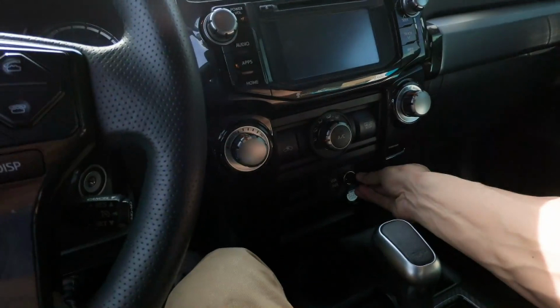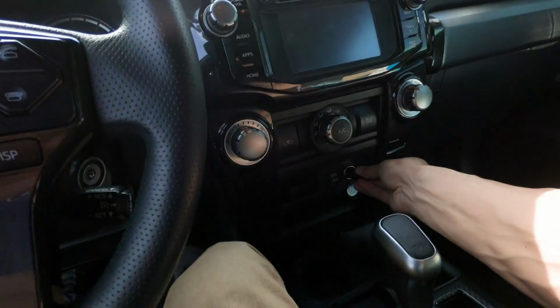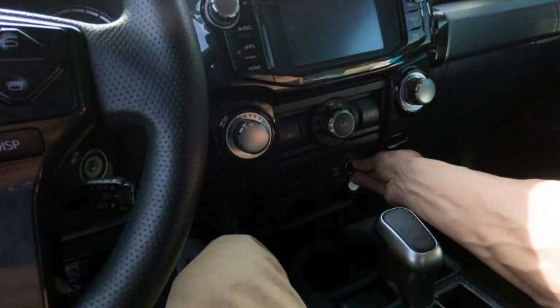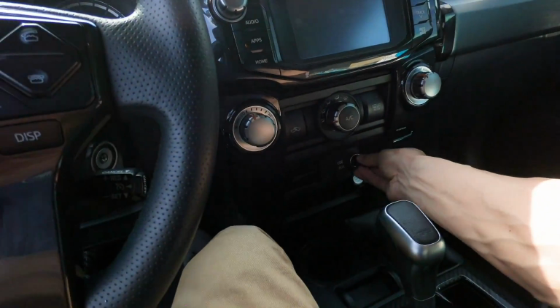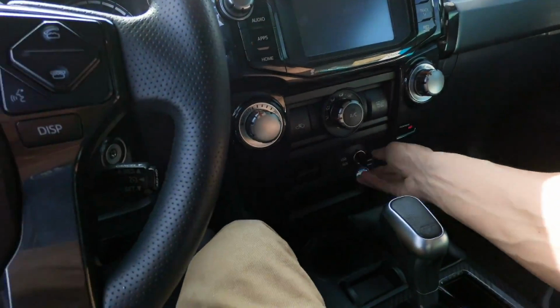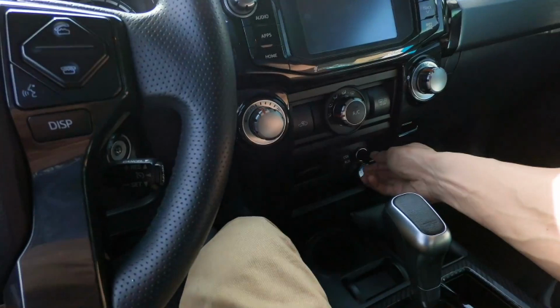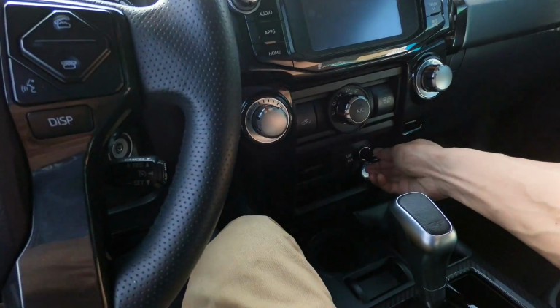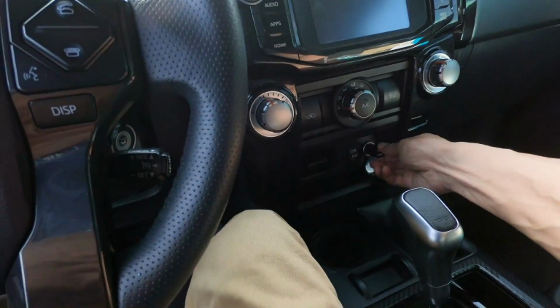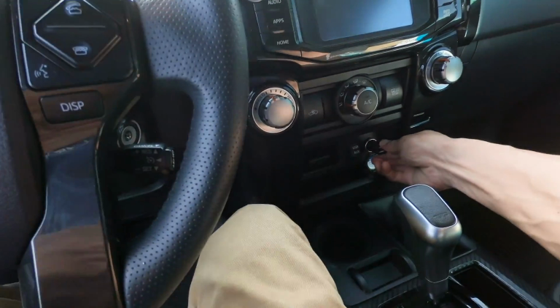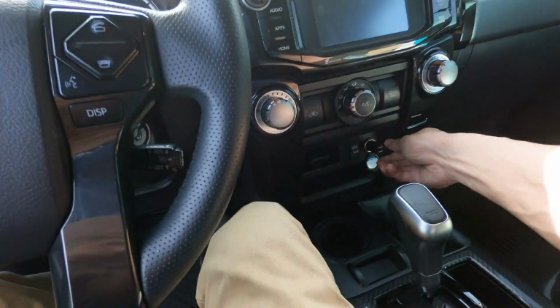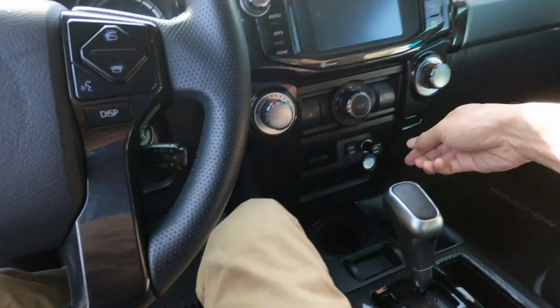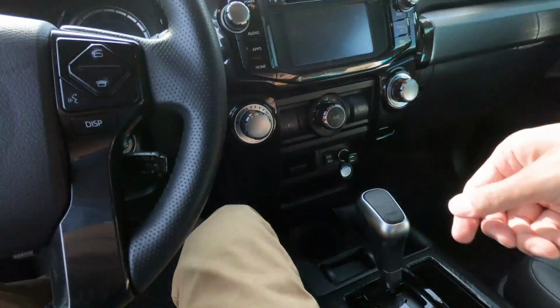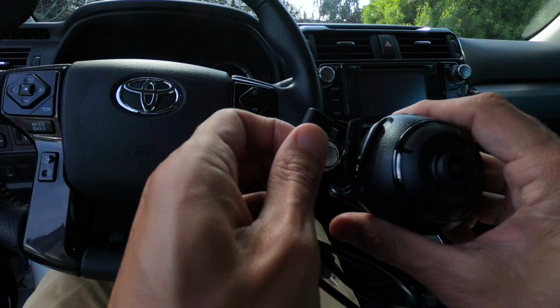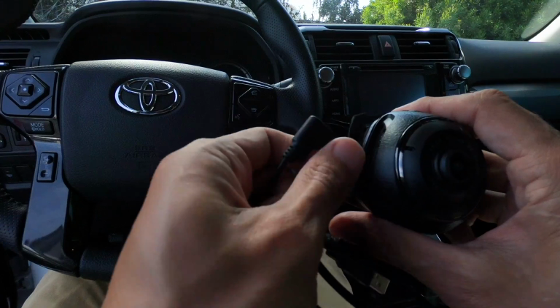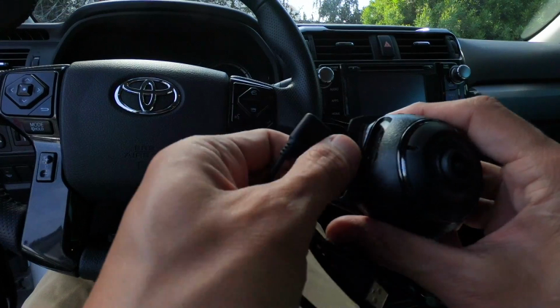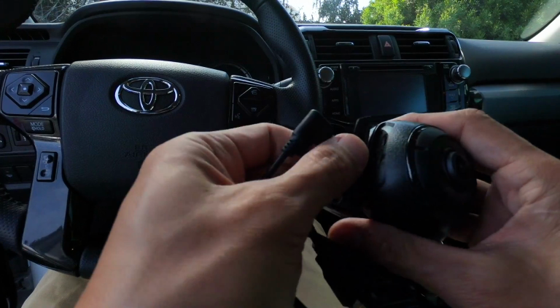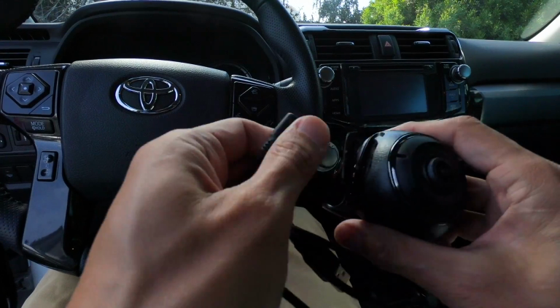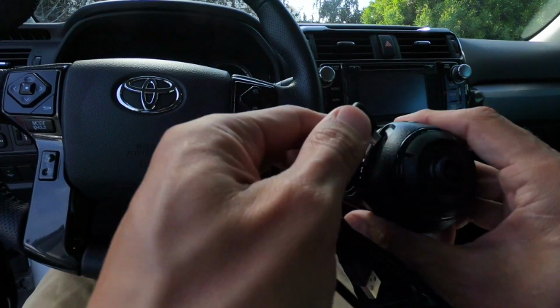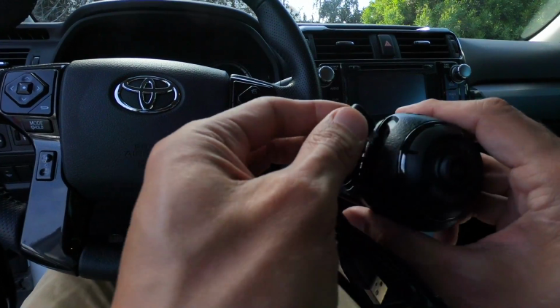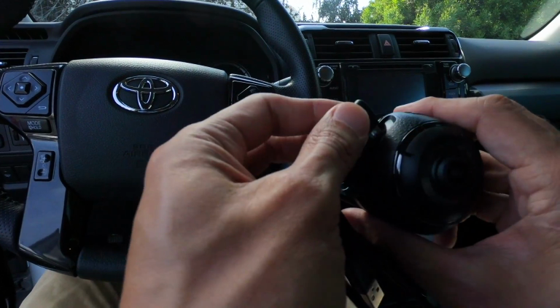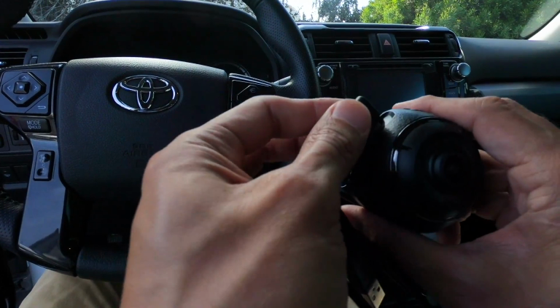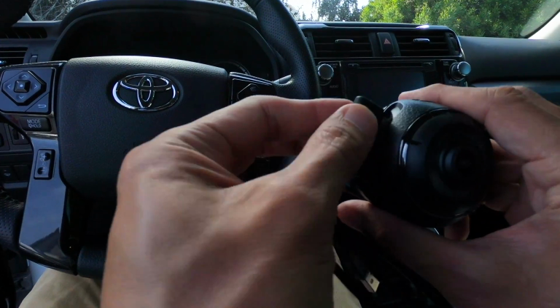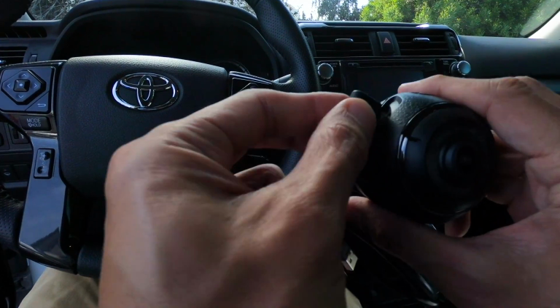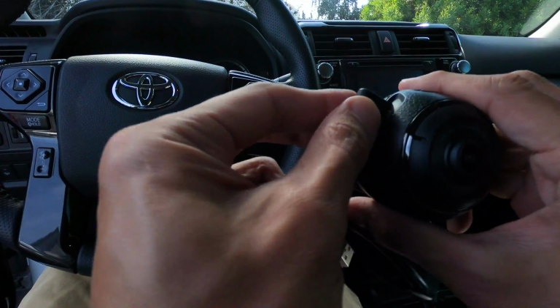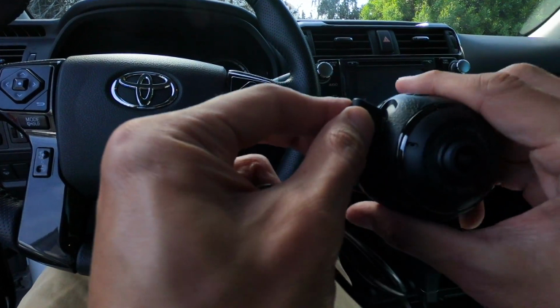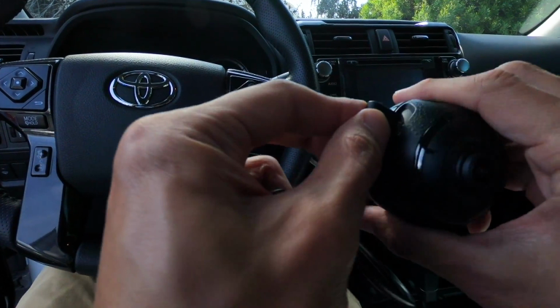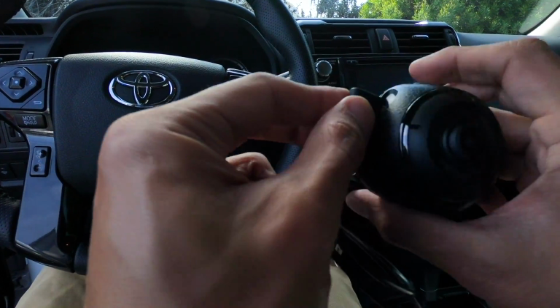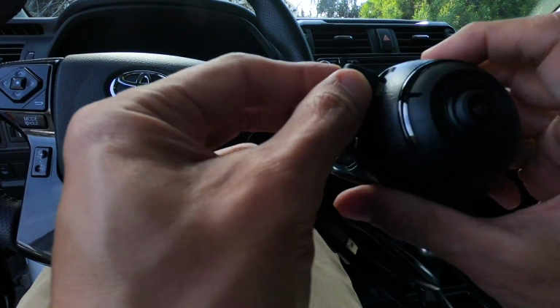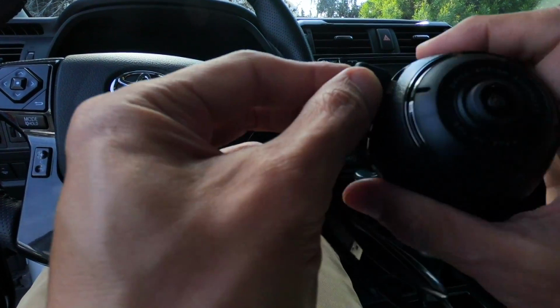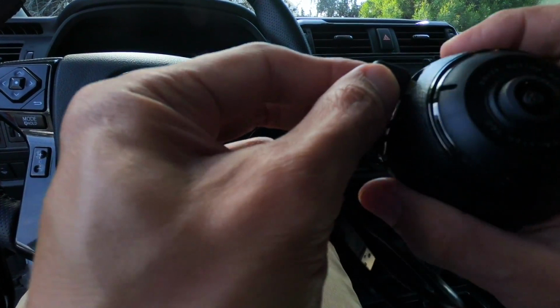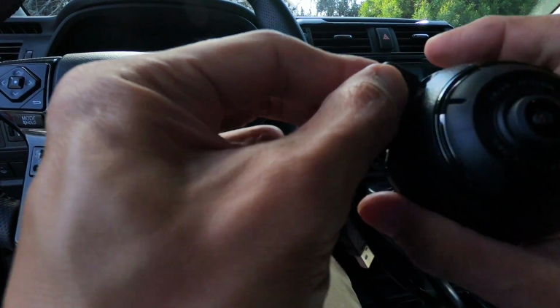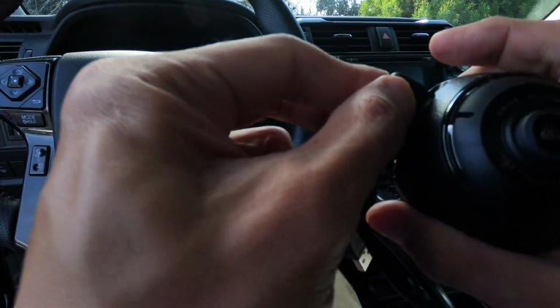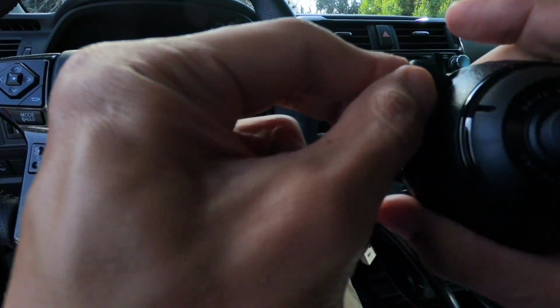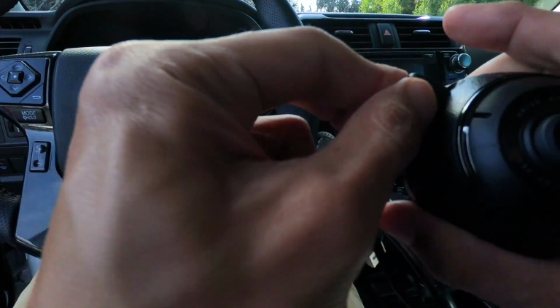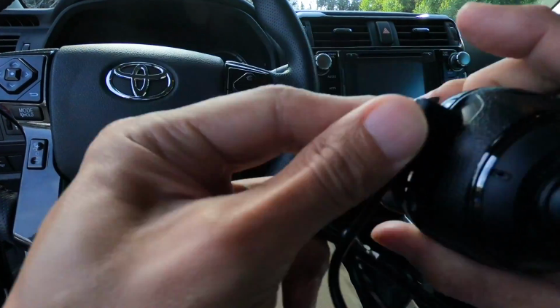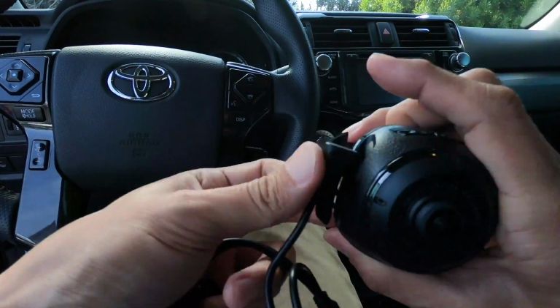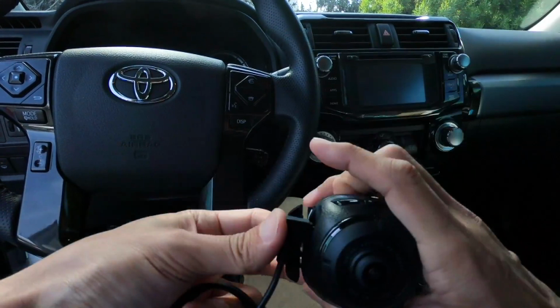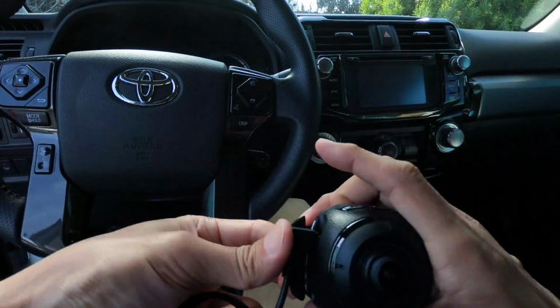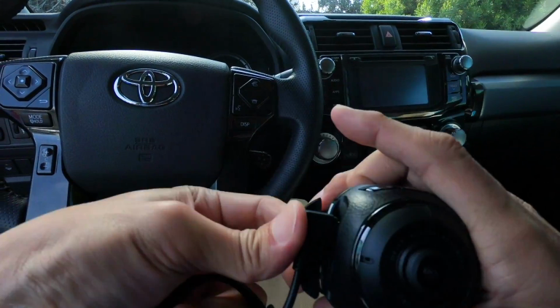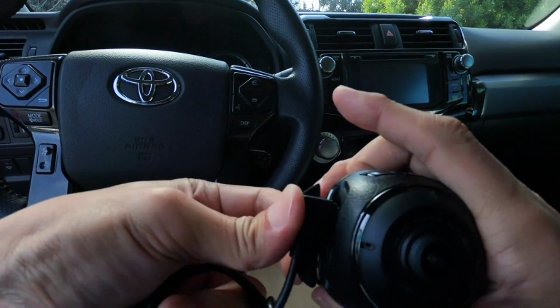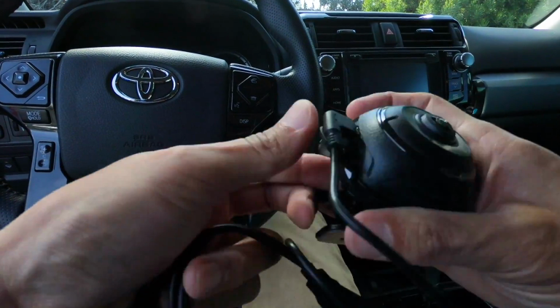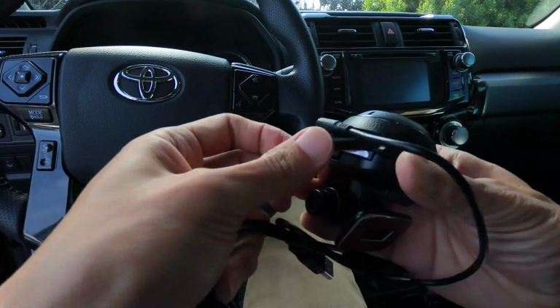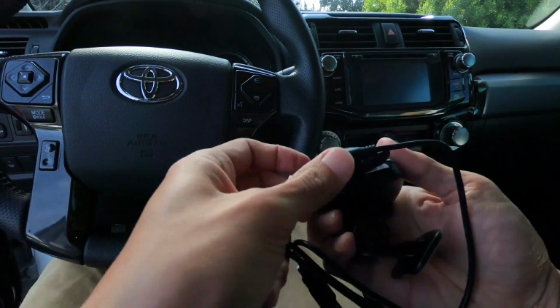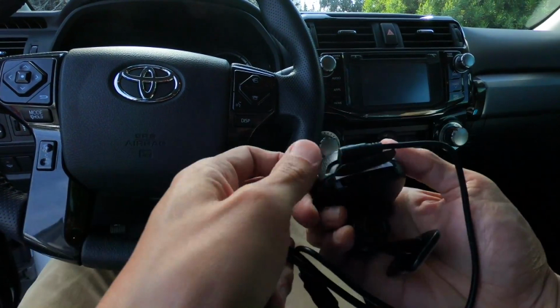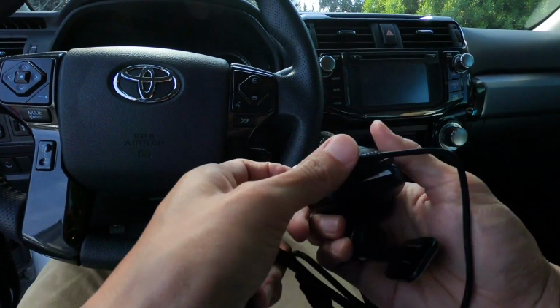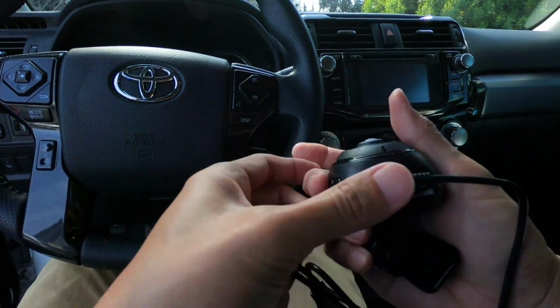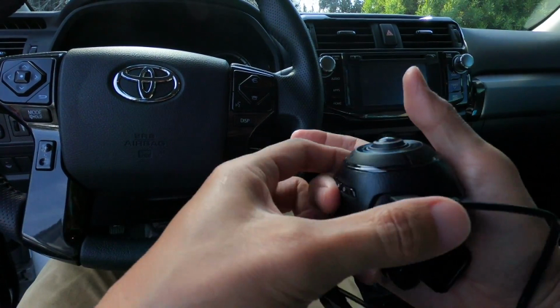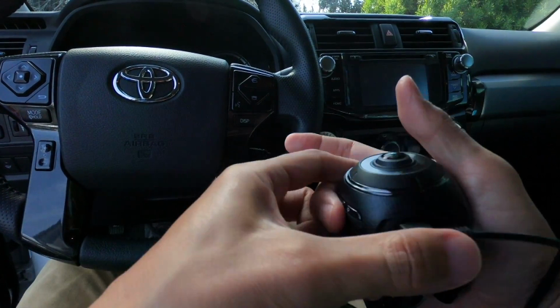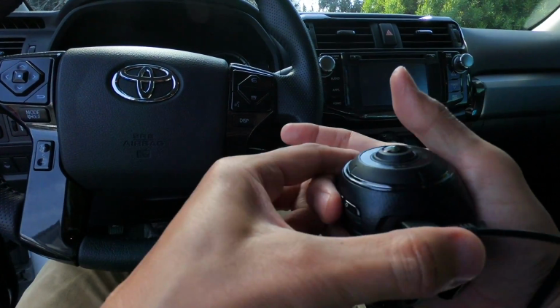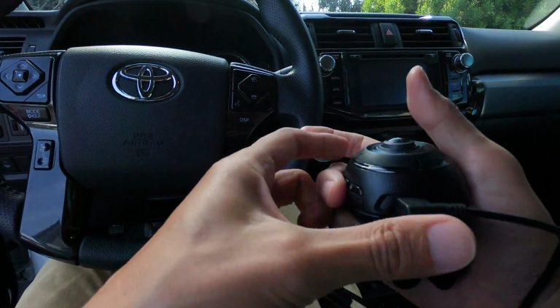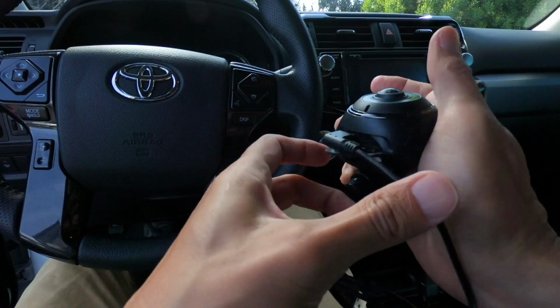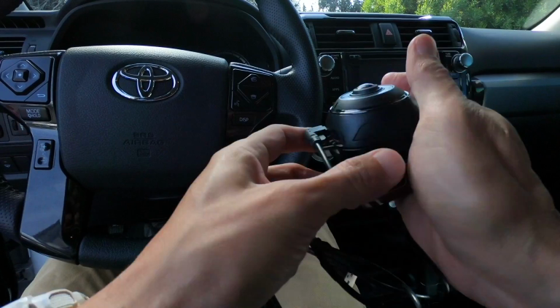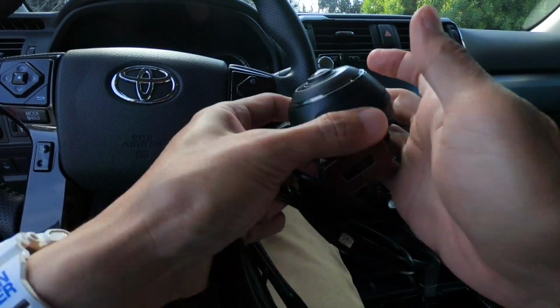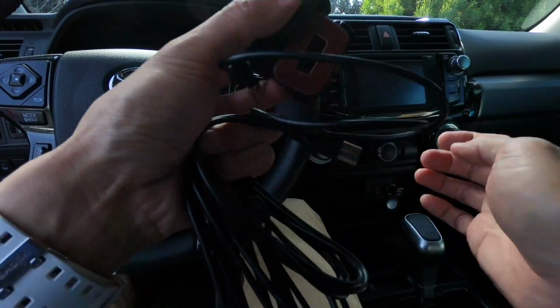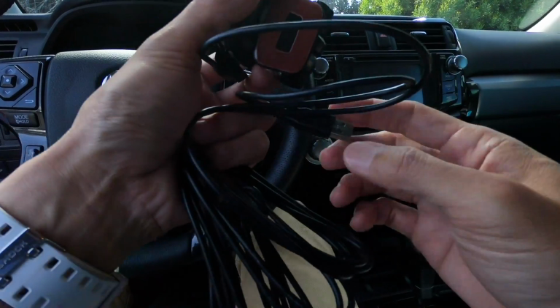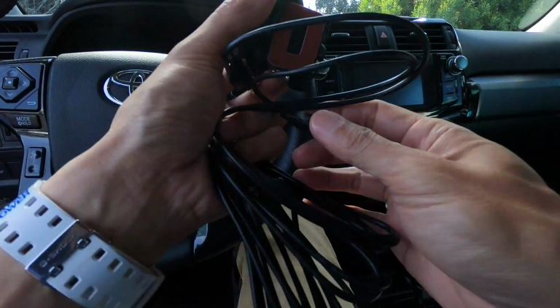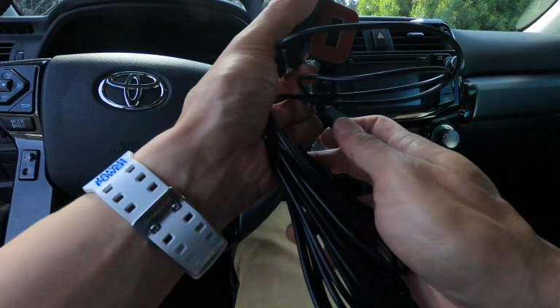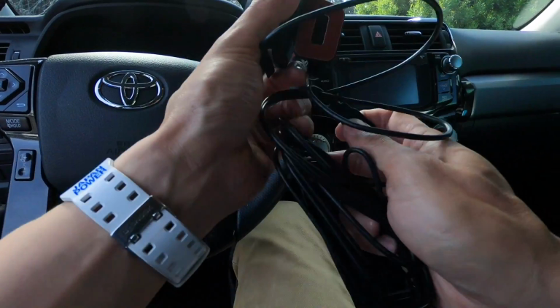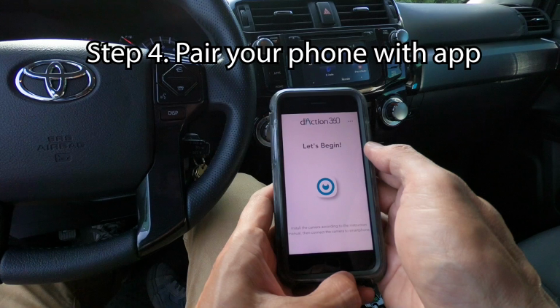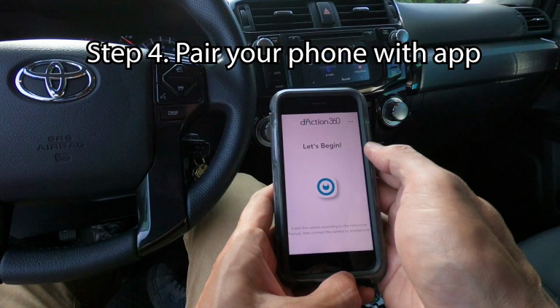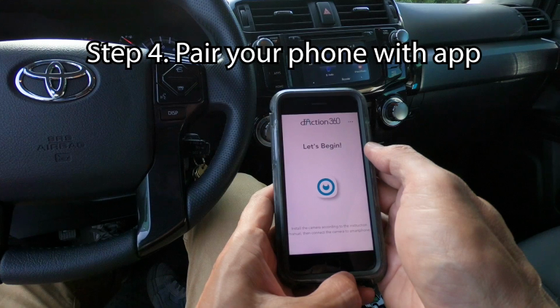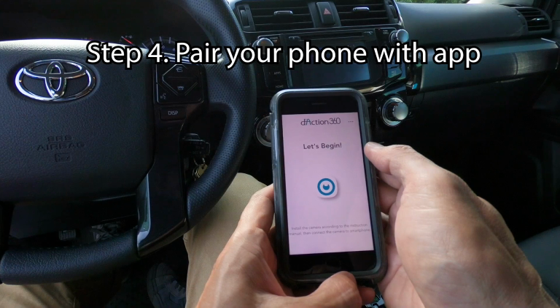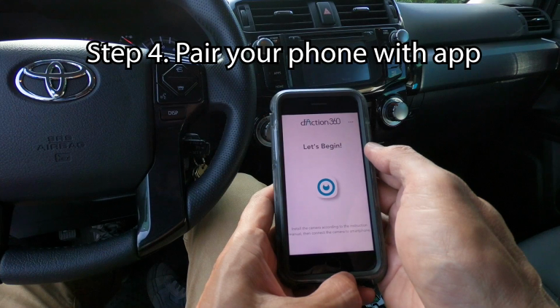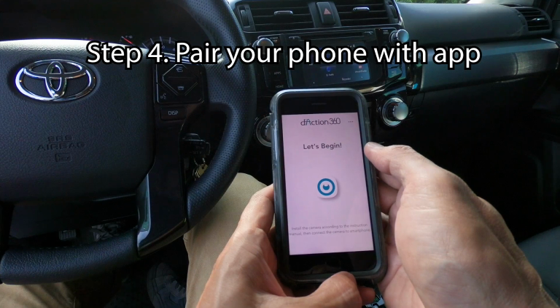Step 3 is connecting the power. I like the cigarette lighter charger because it has two USB outlets in case you need to power something else.